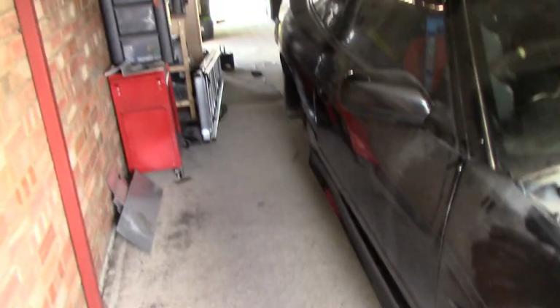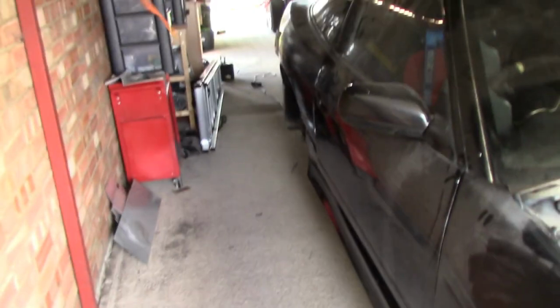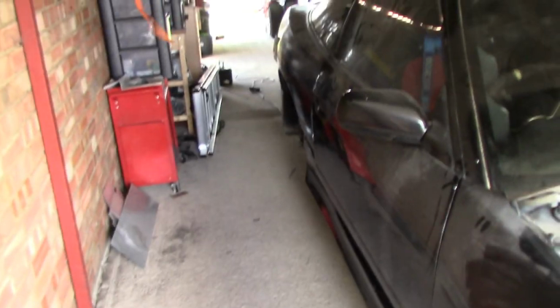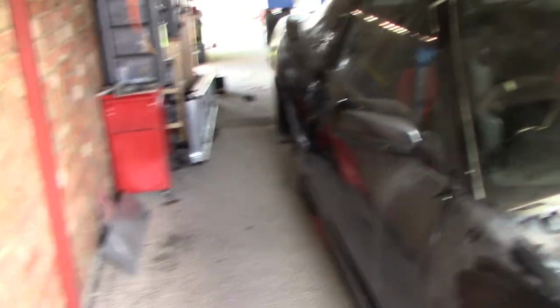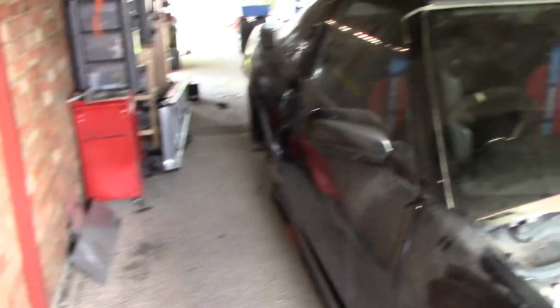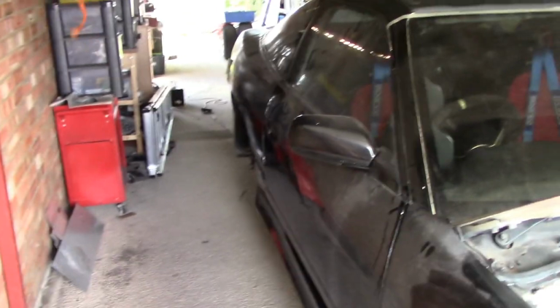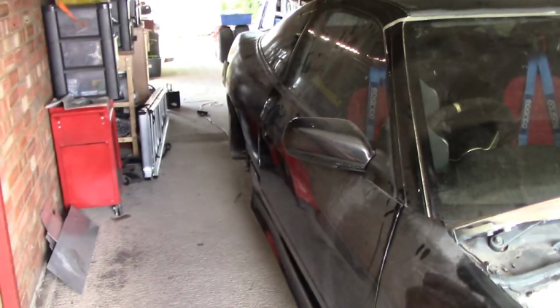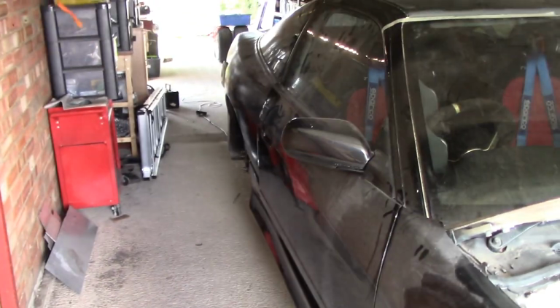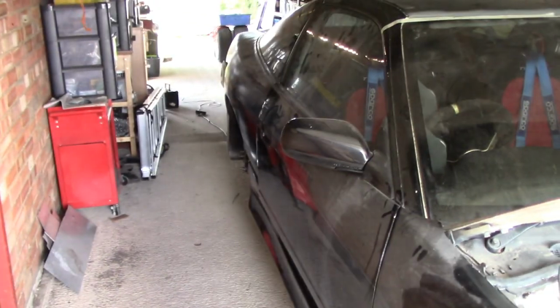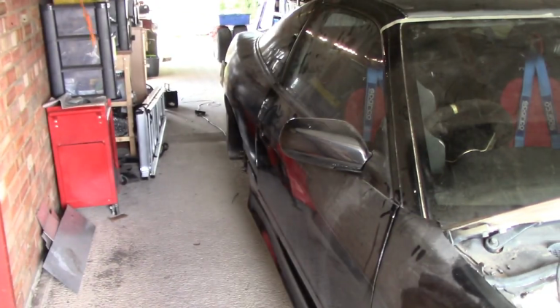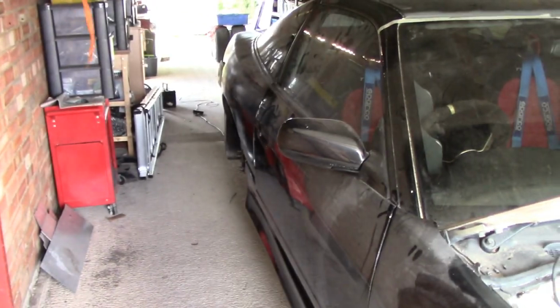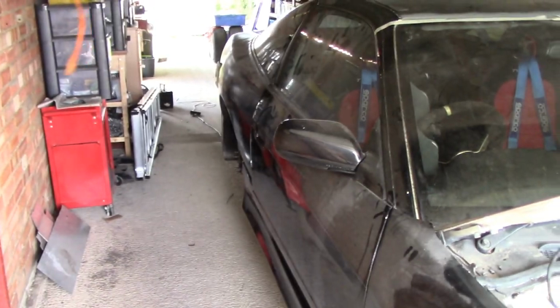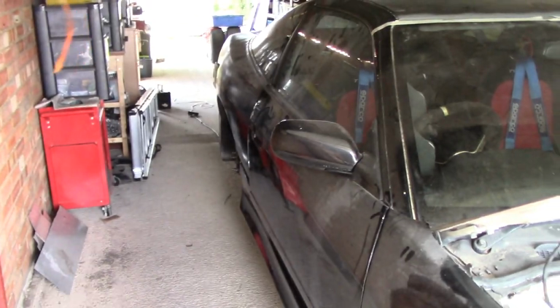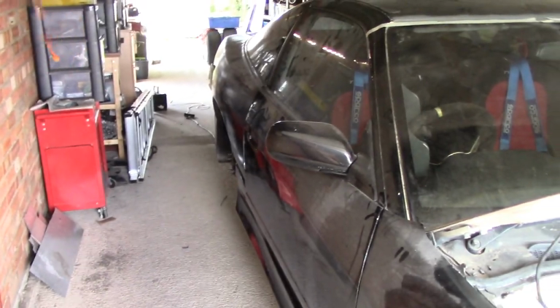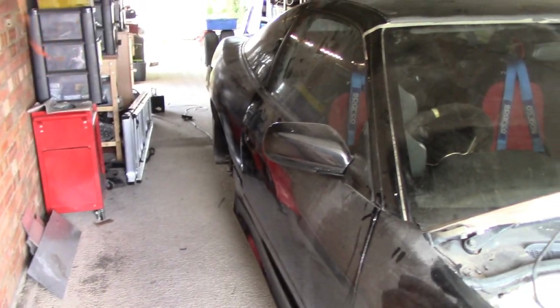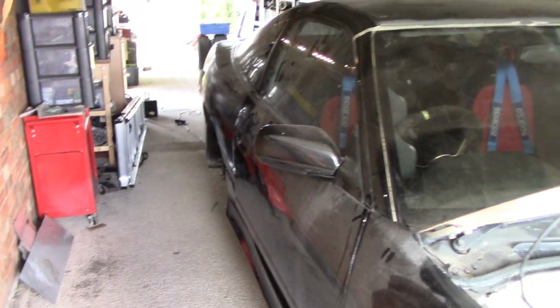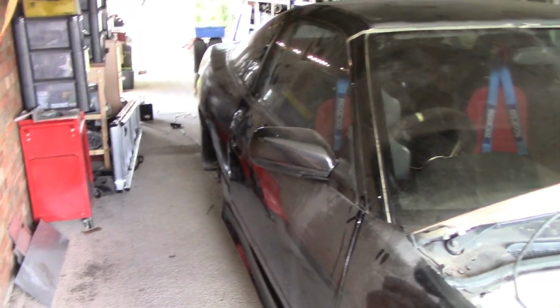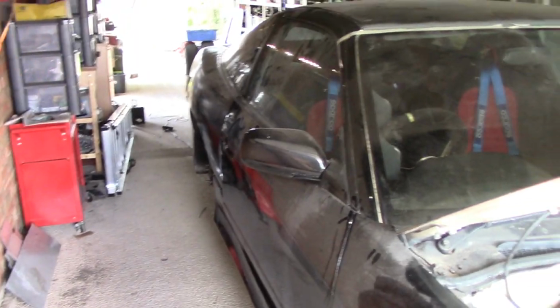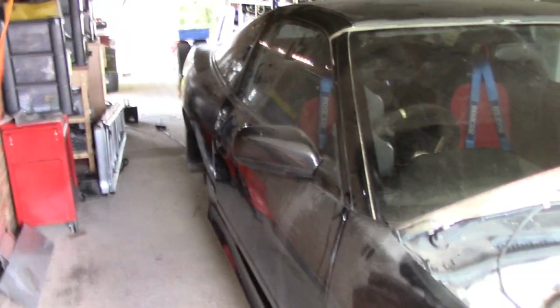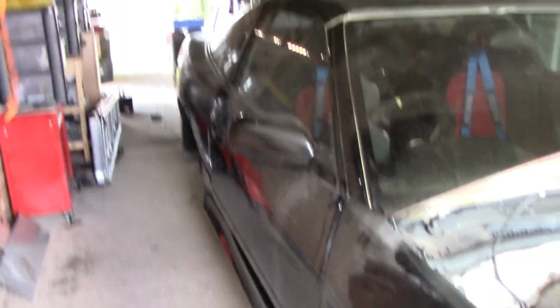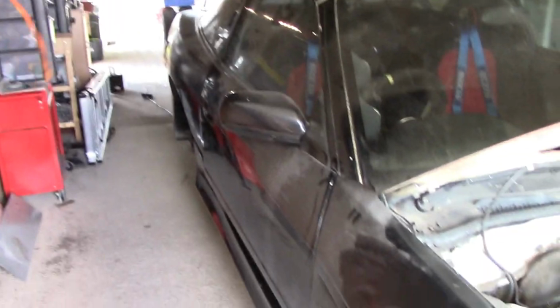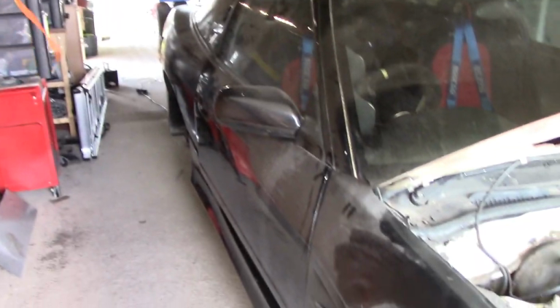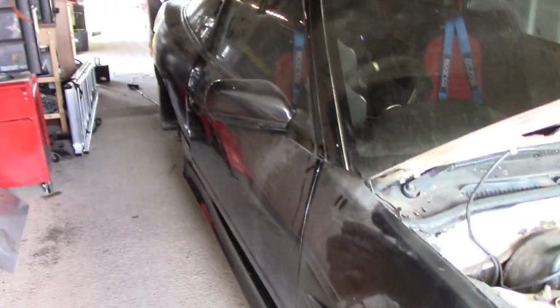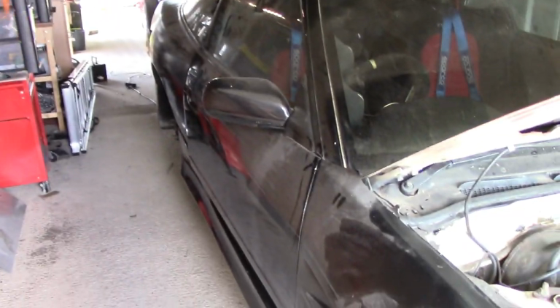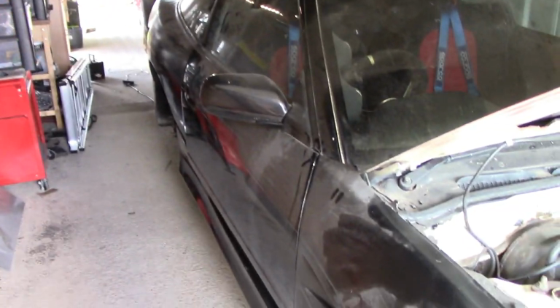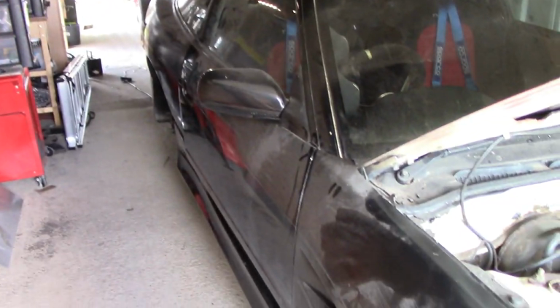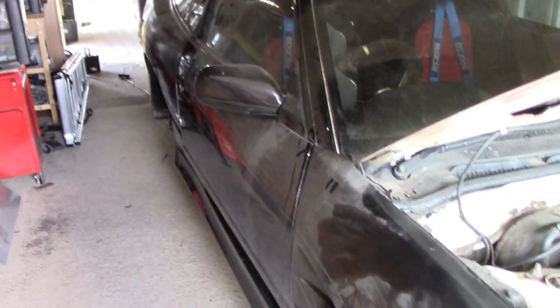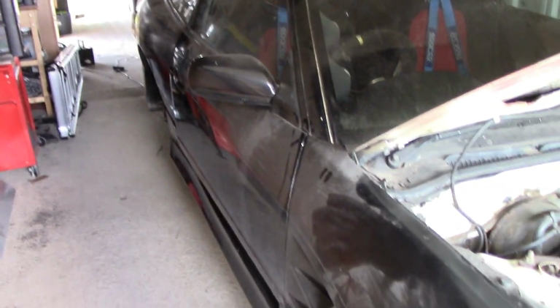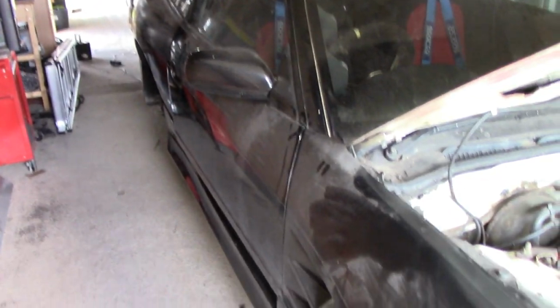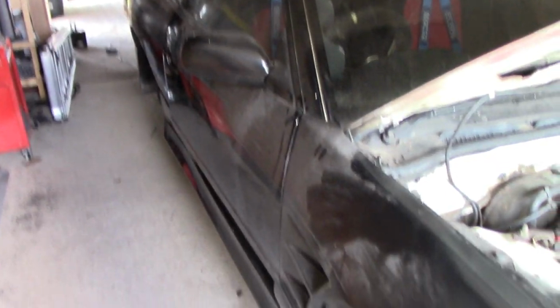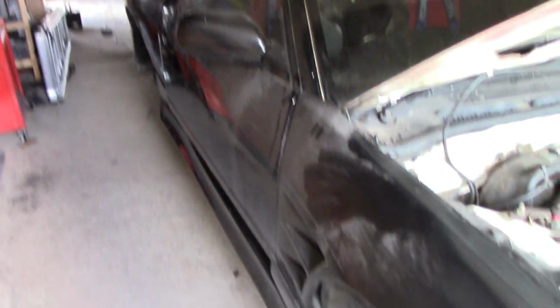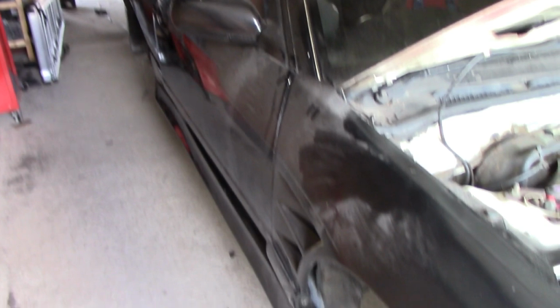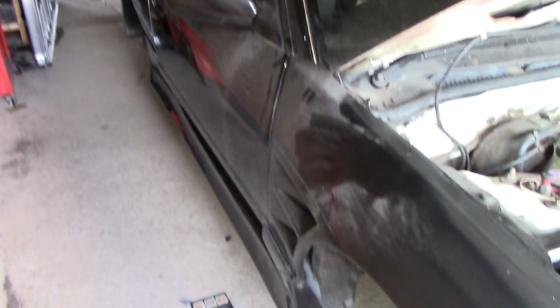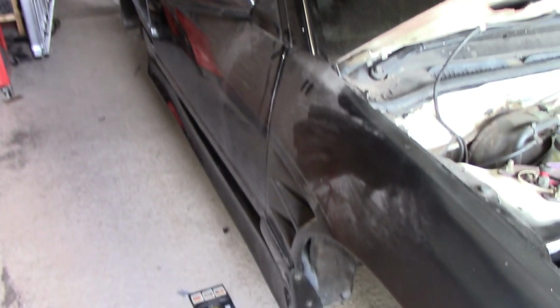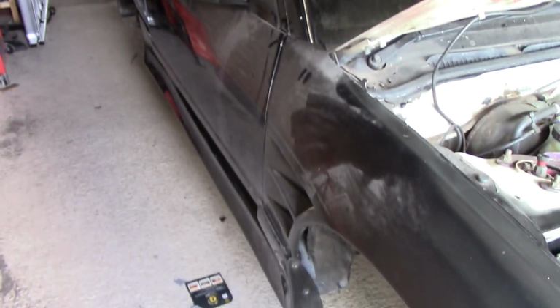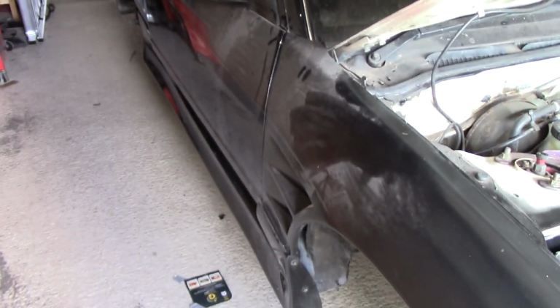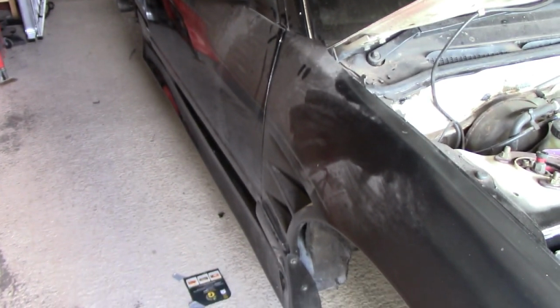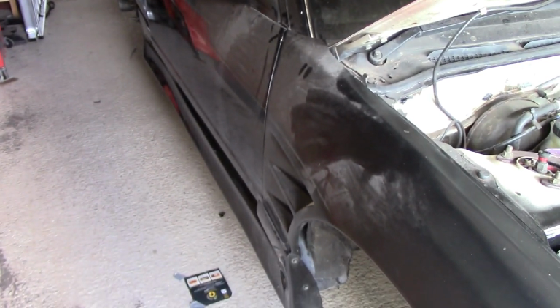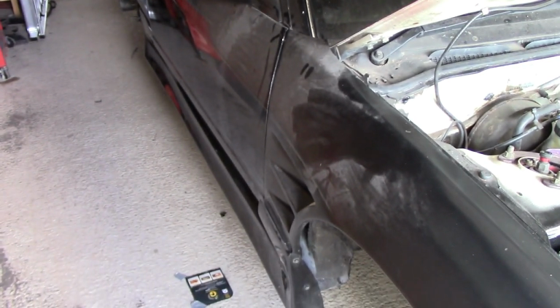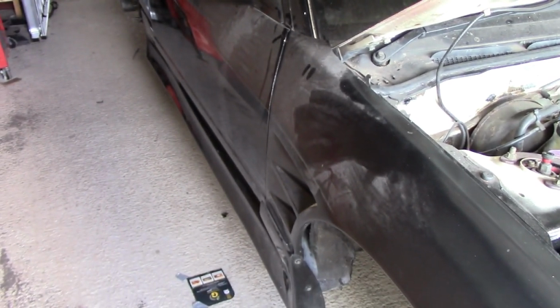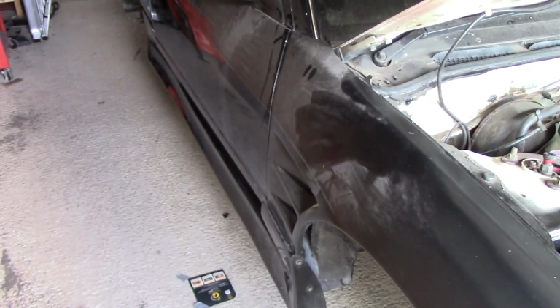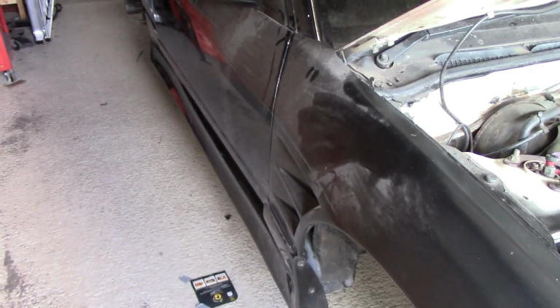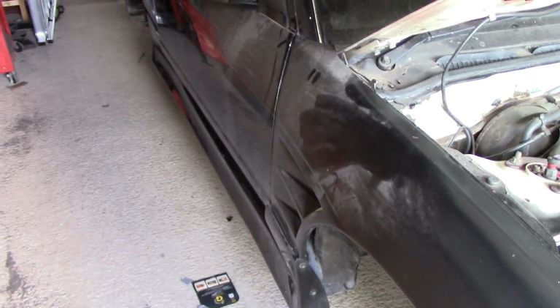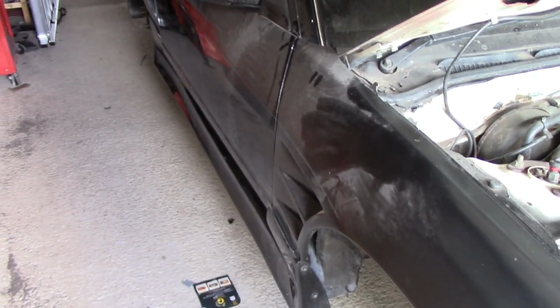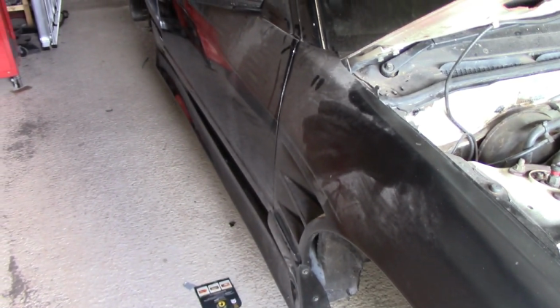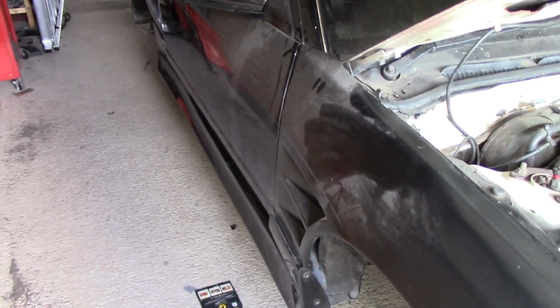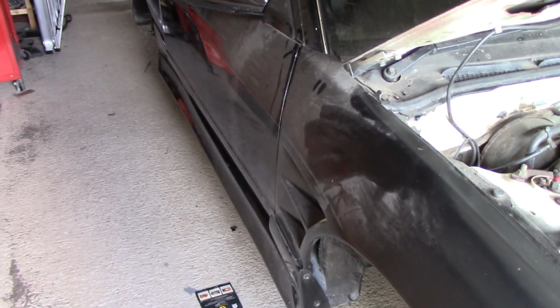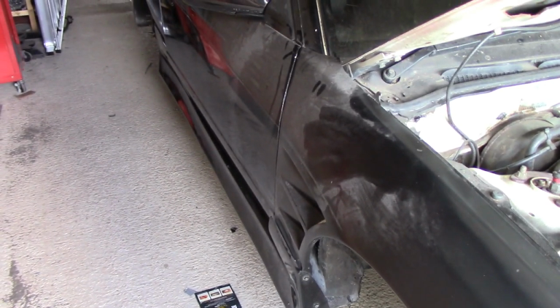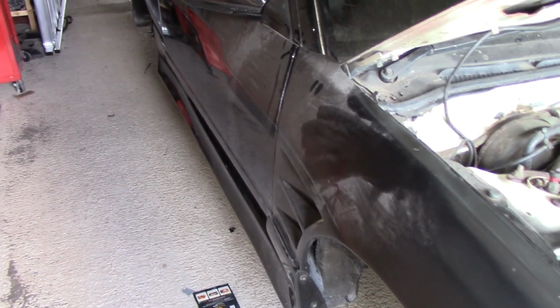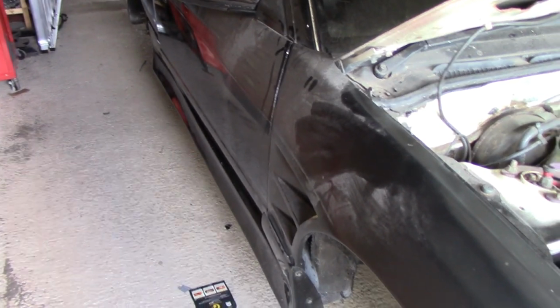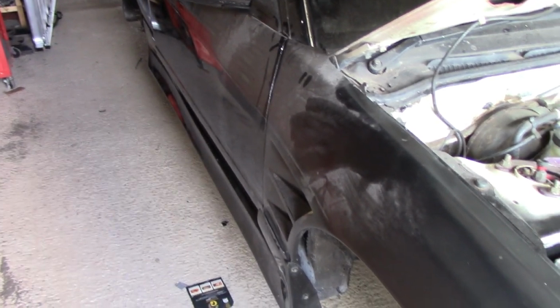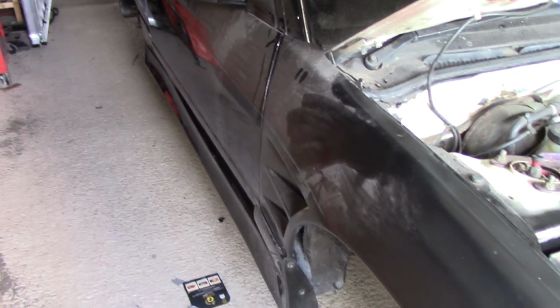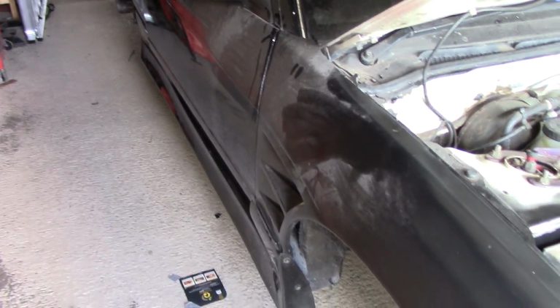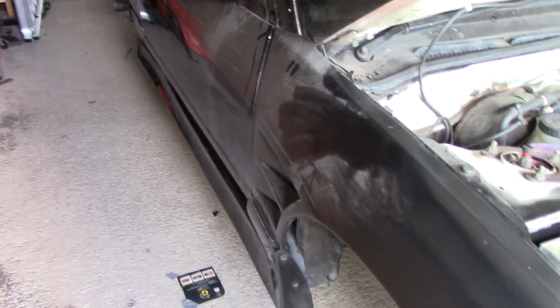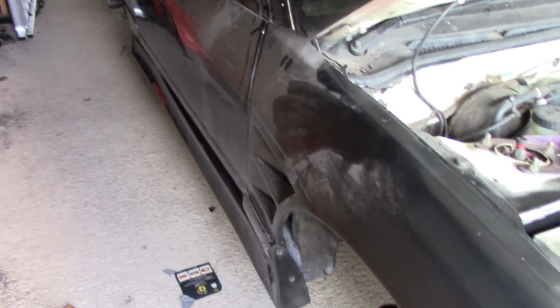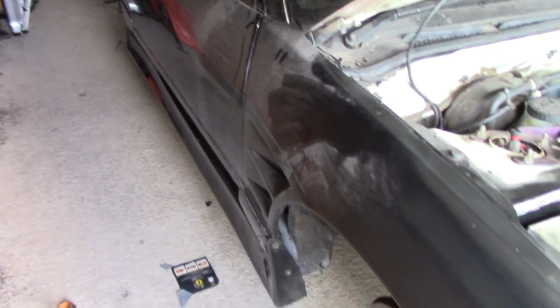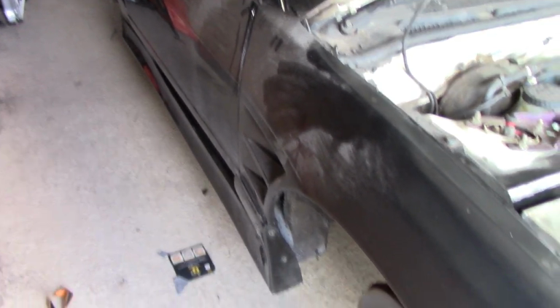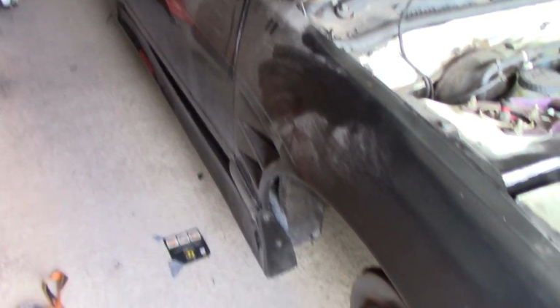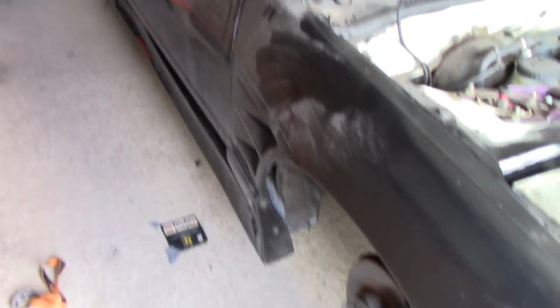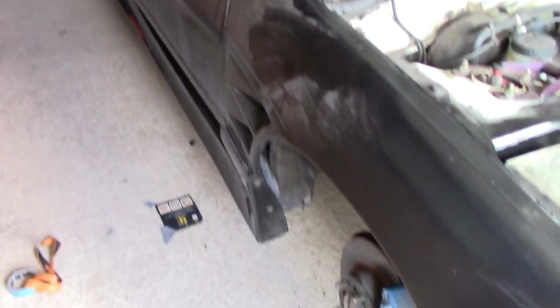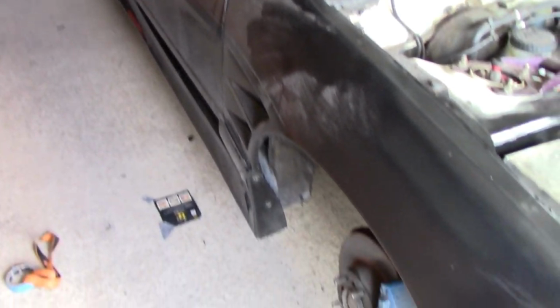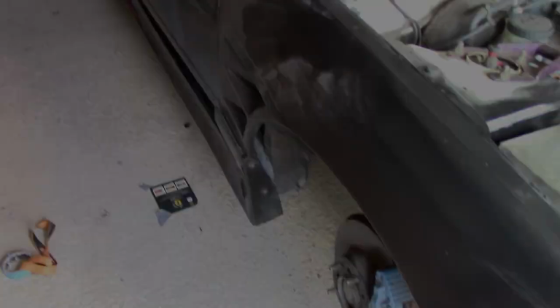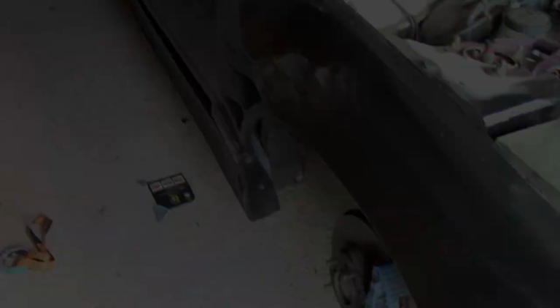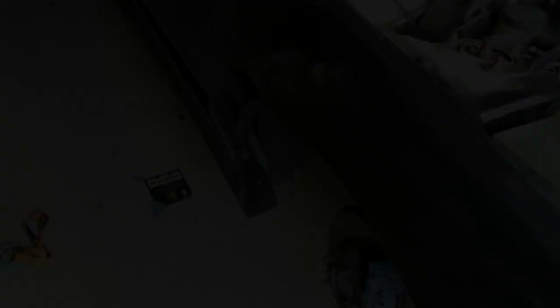We can finally get the wheels back on, take it for a spin around the drive, check that everything feels okay, and then crack on with some bodywork.